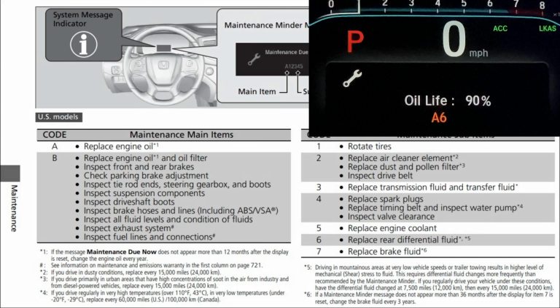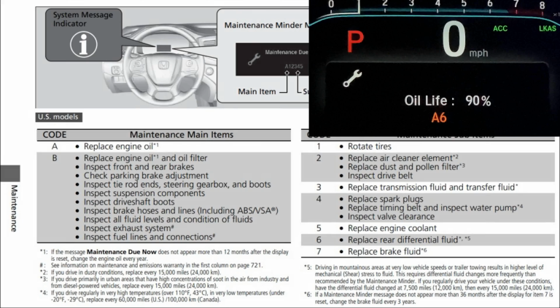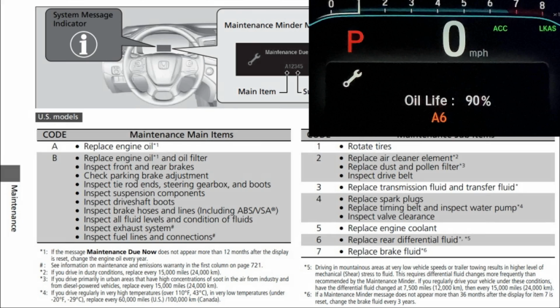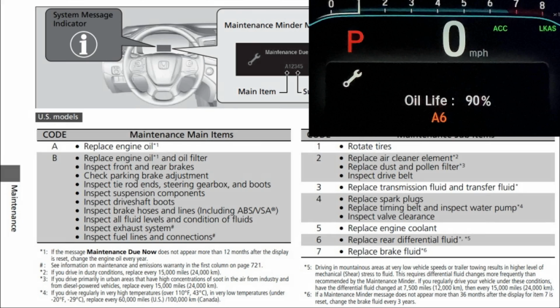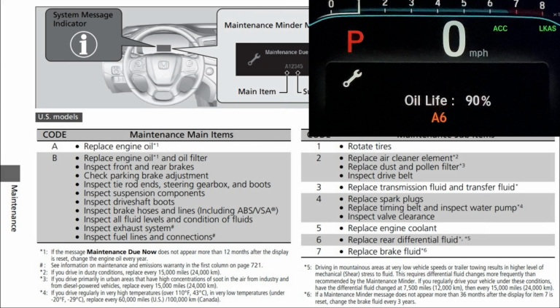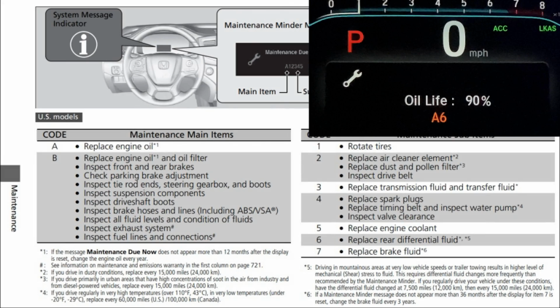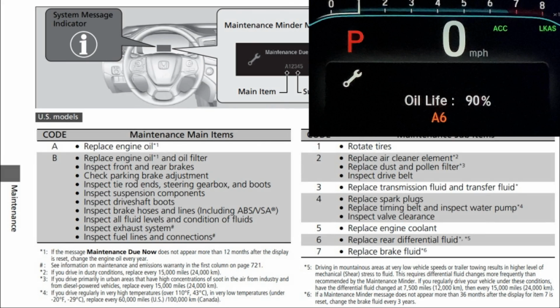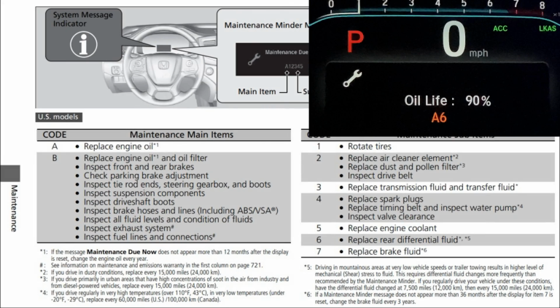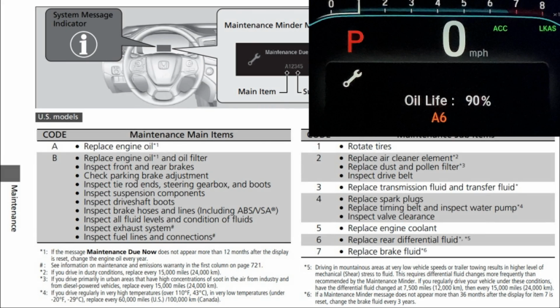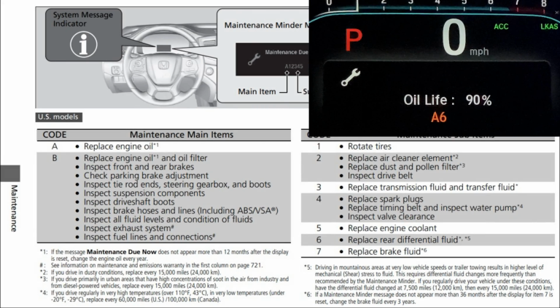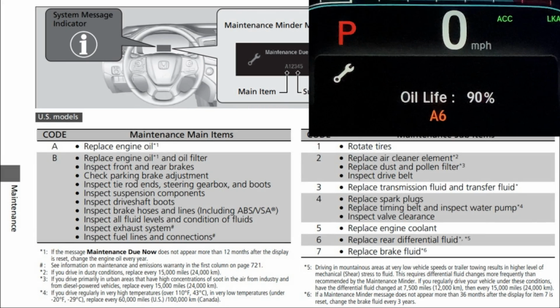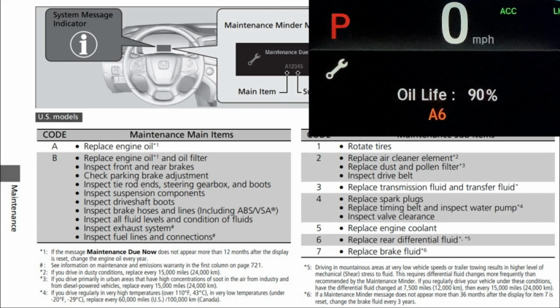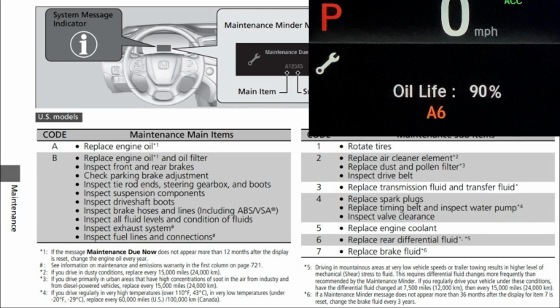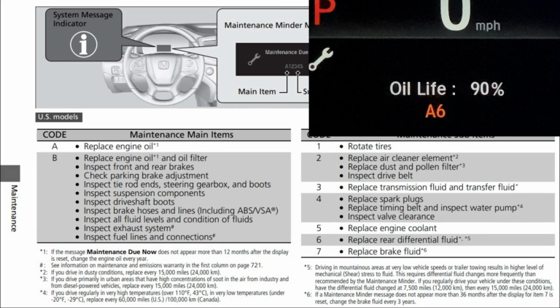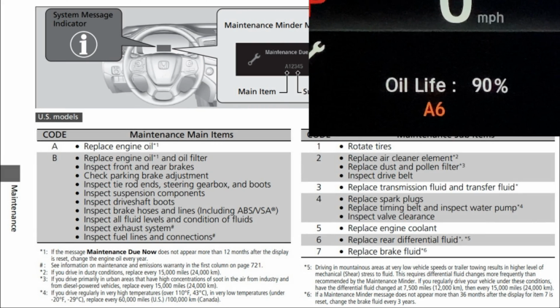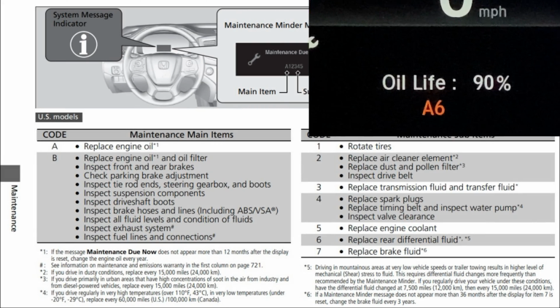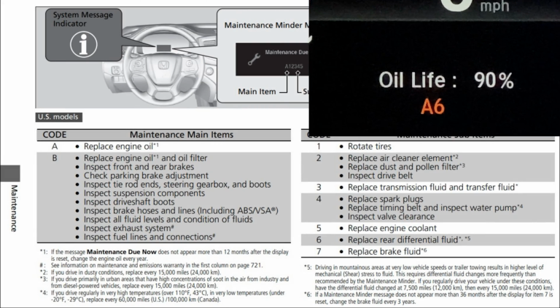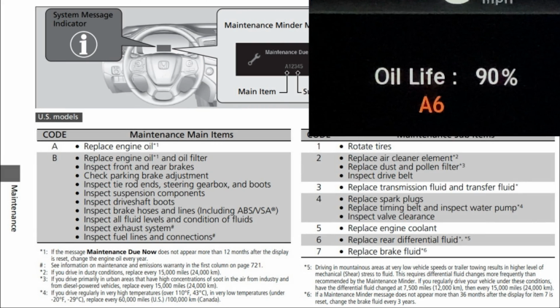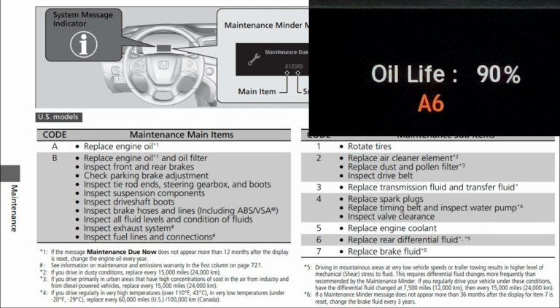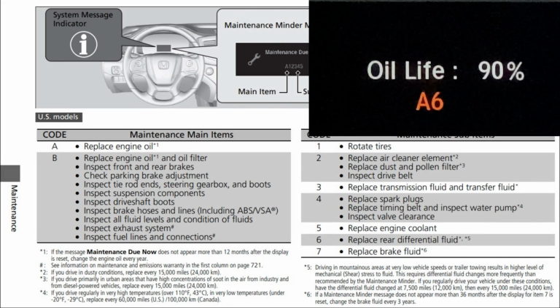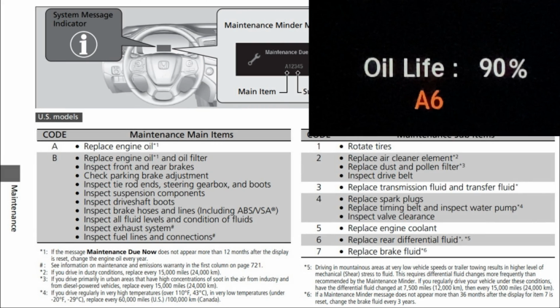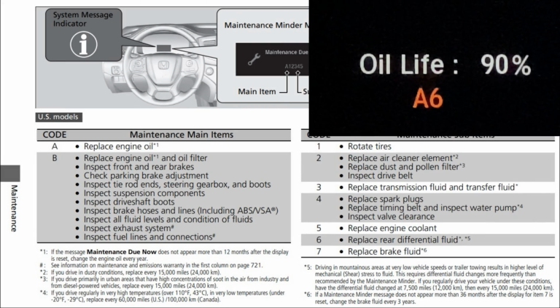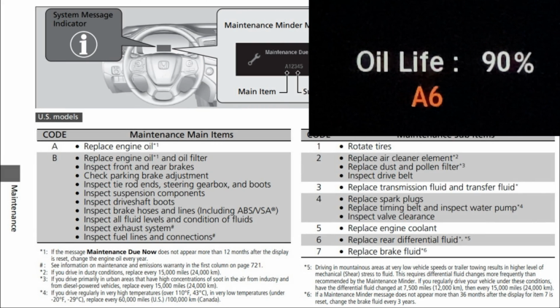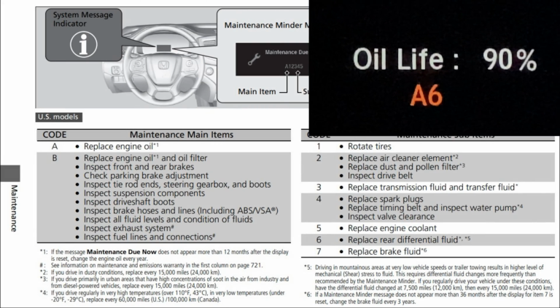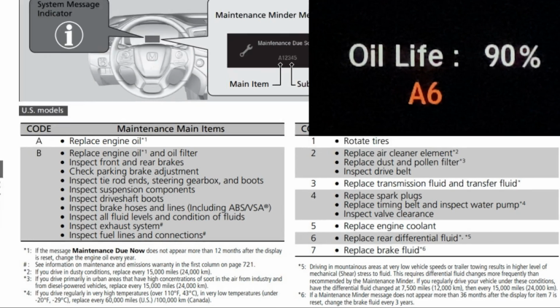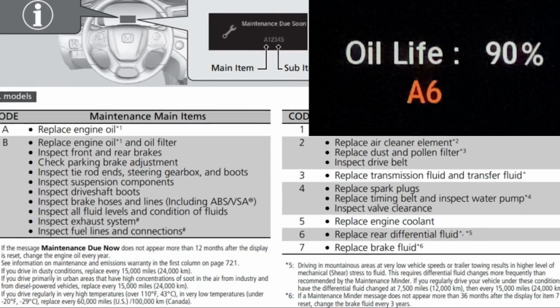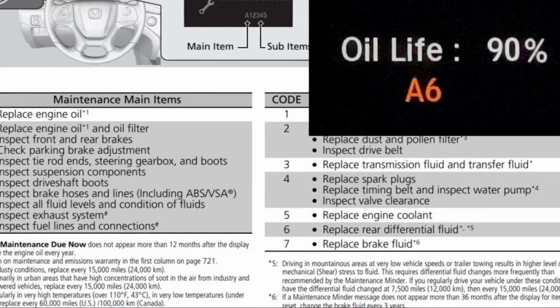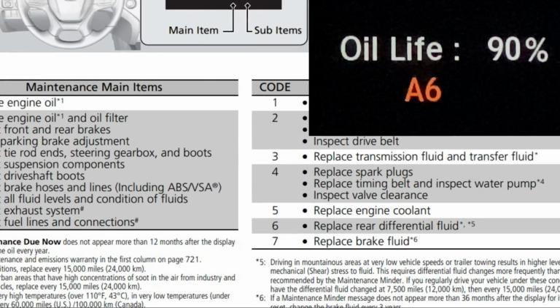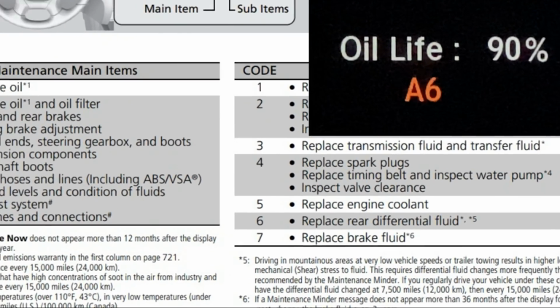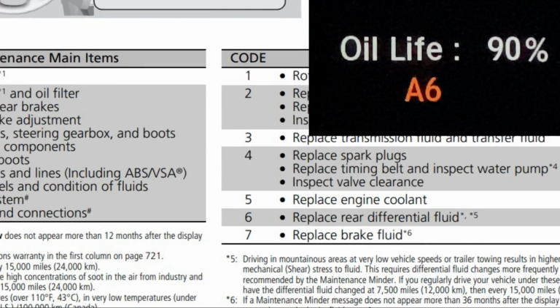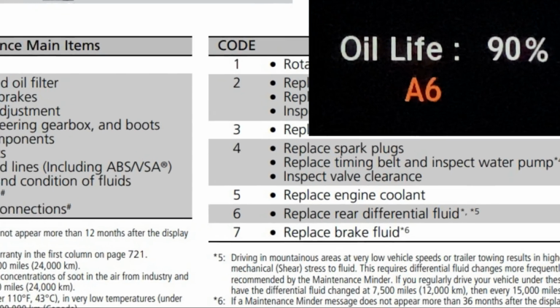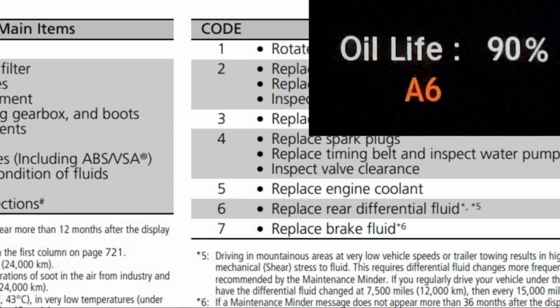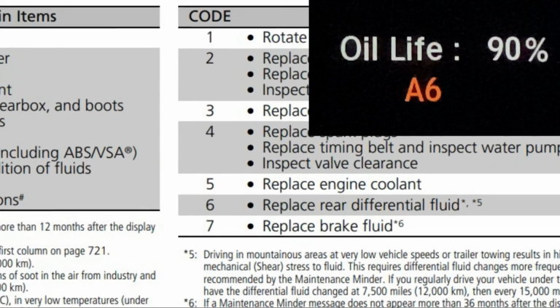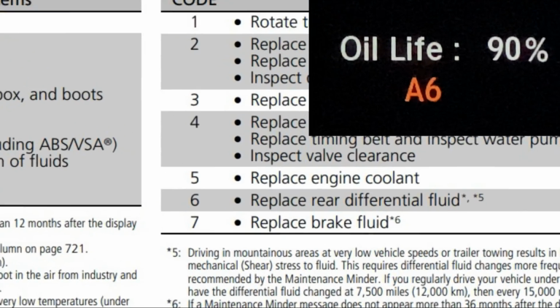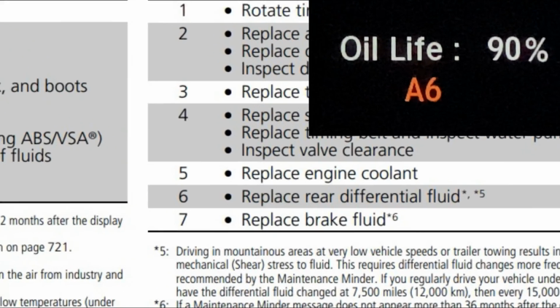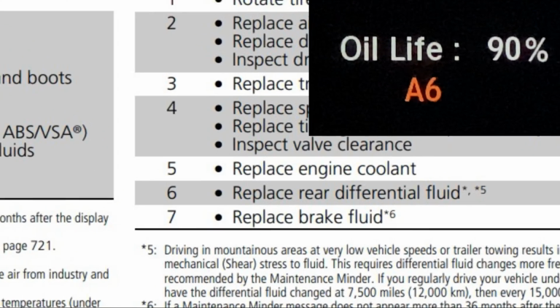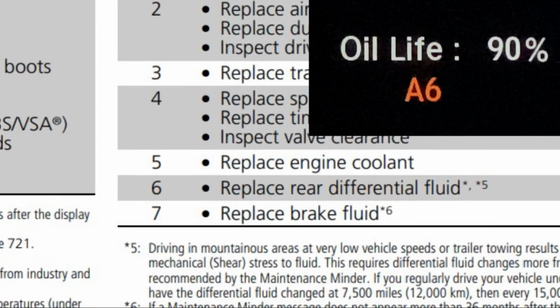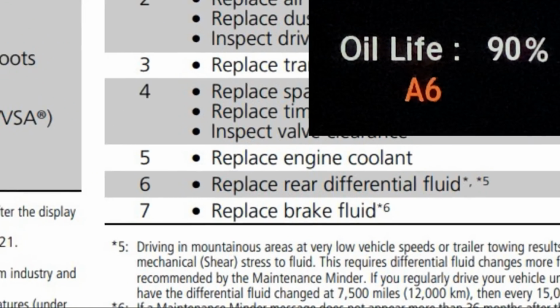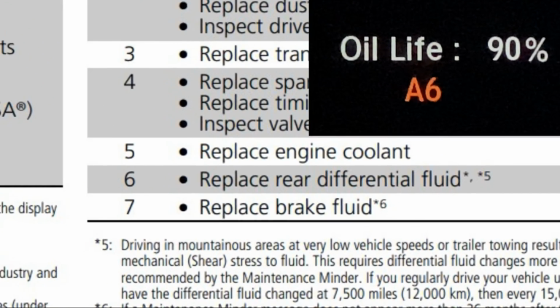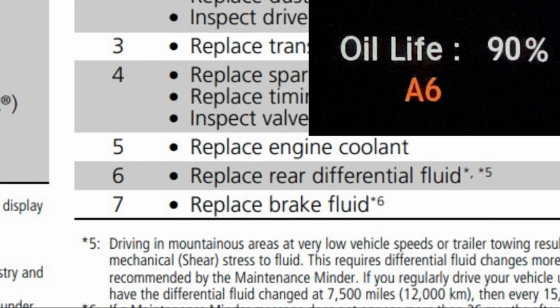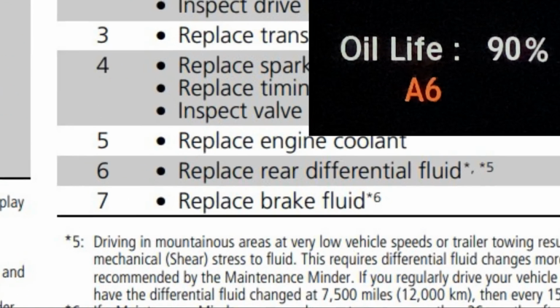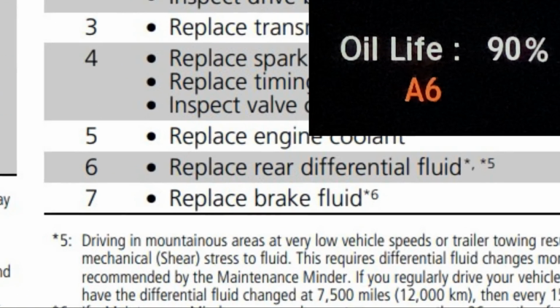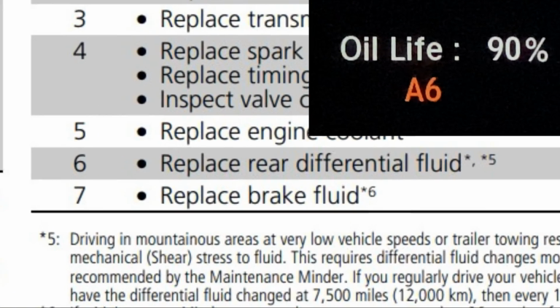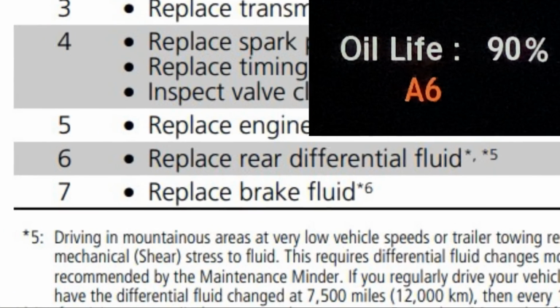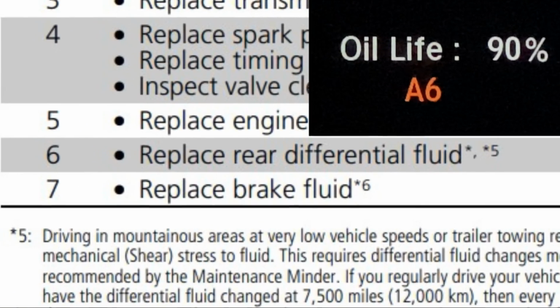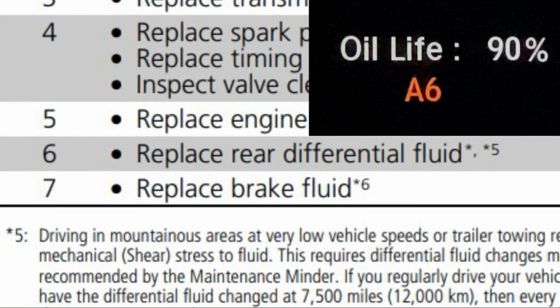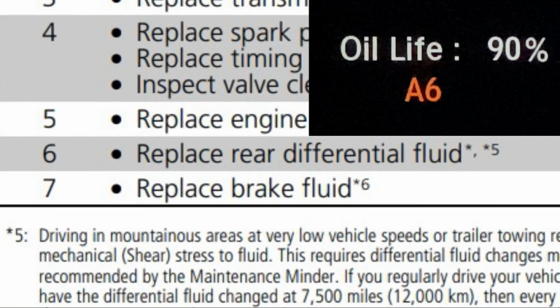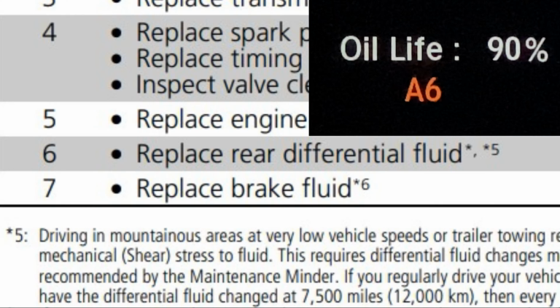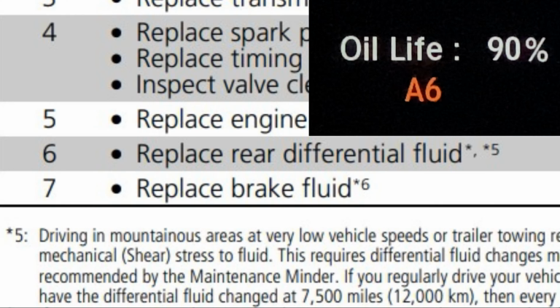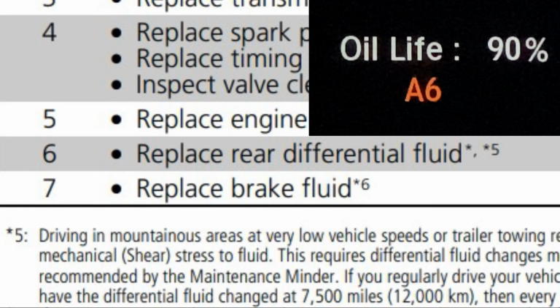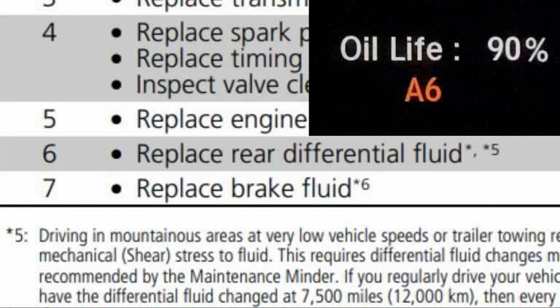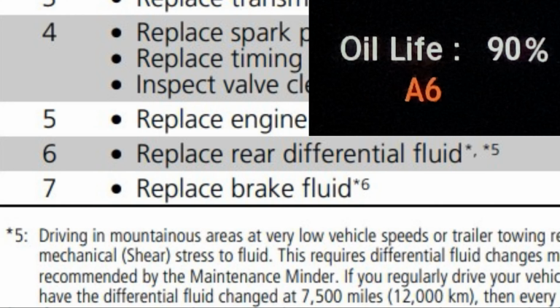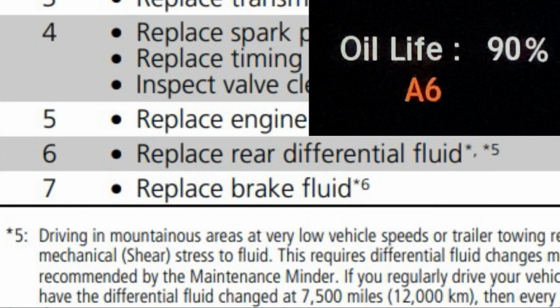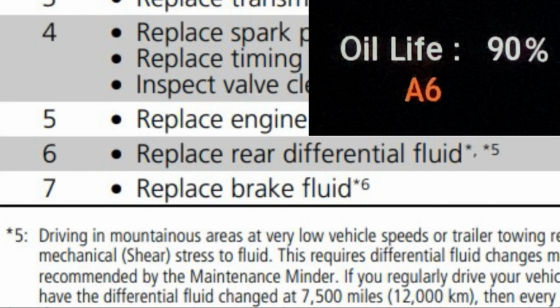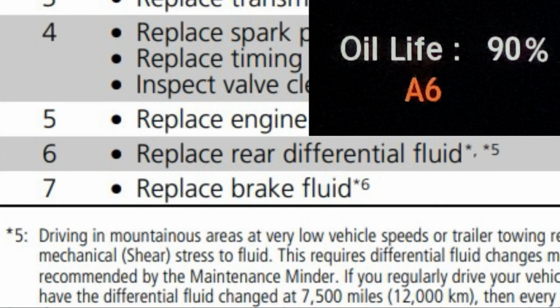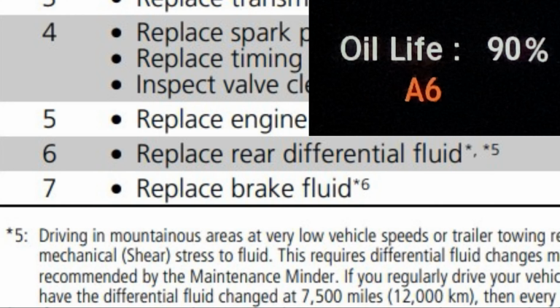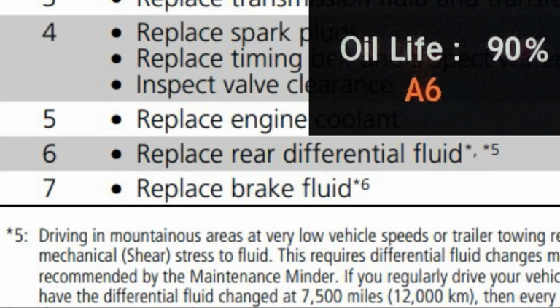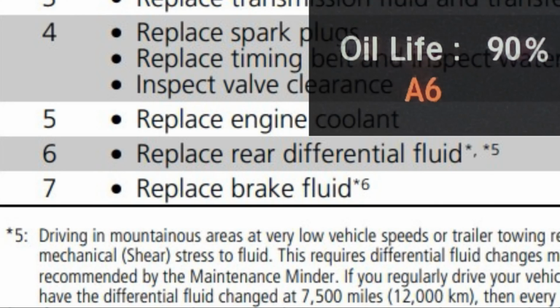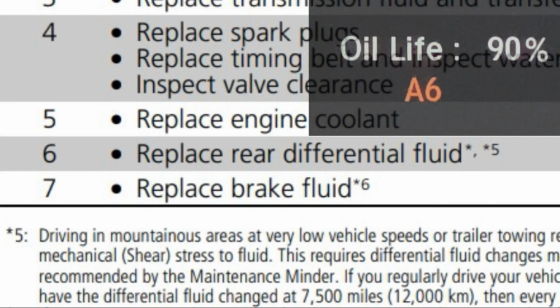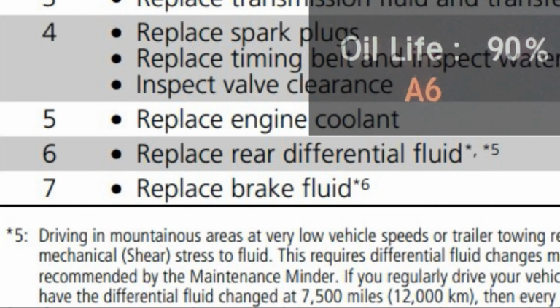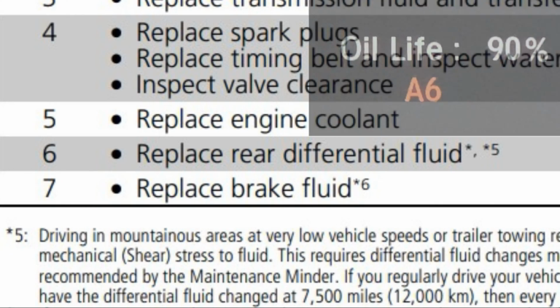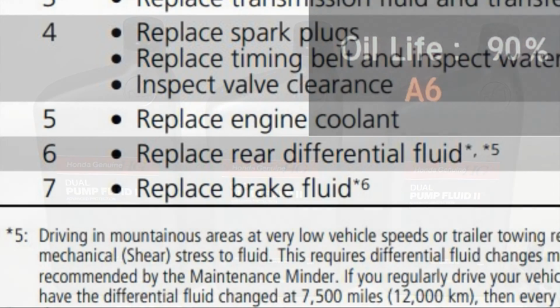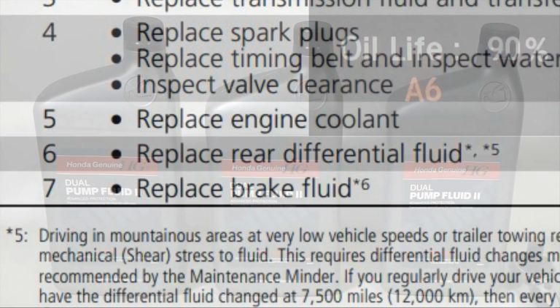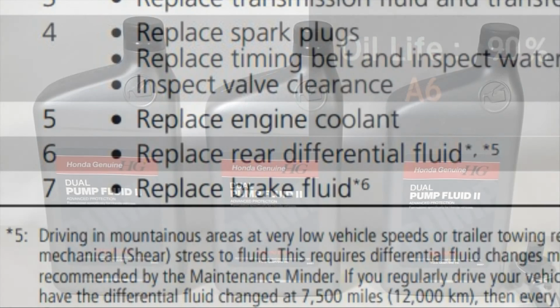In this video, I will show you how to drain and refill your Honda Pilot Differential, as well as the air bleeding procedure required to achieve a complete fluid exchange.